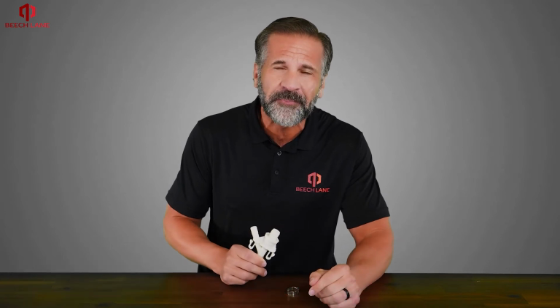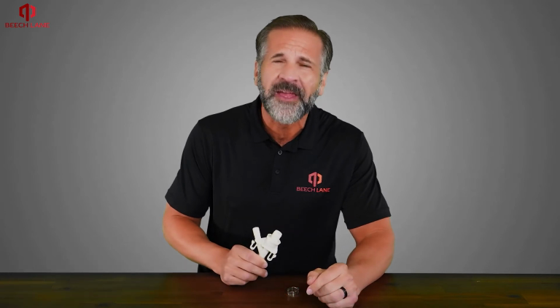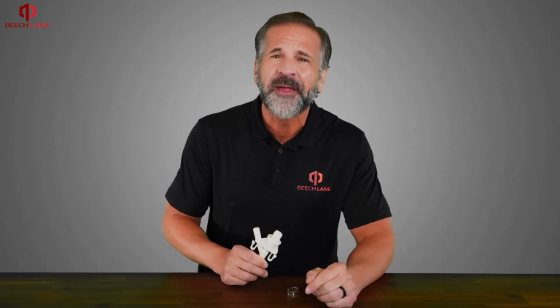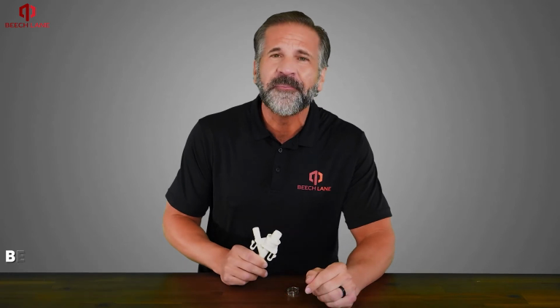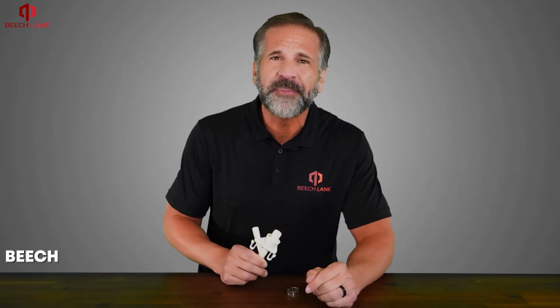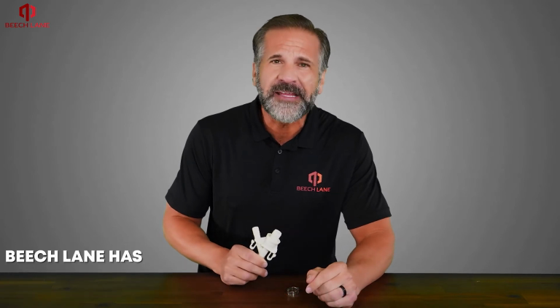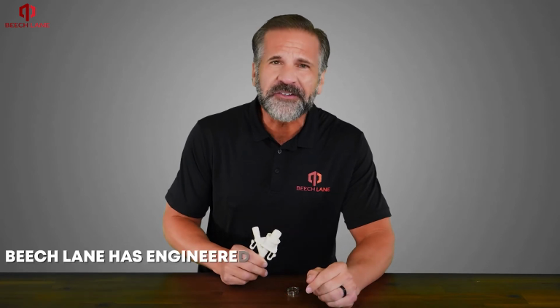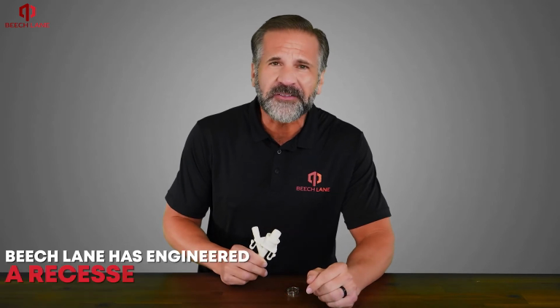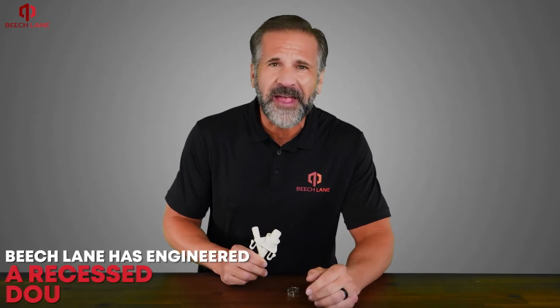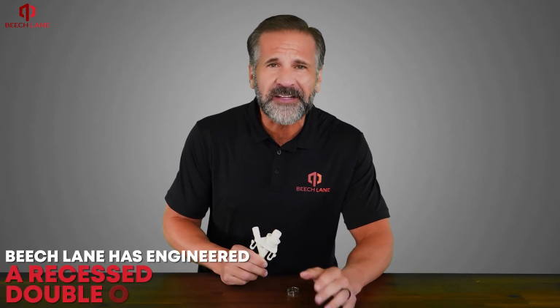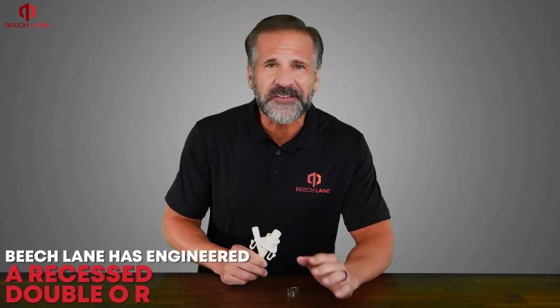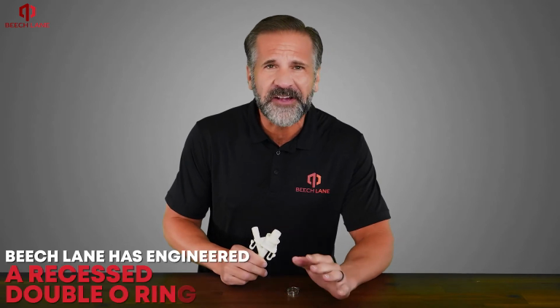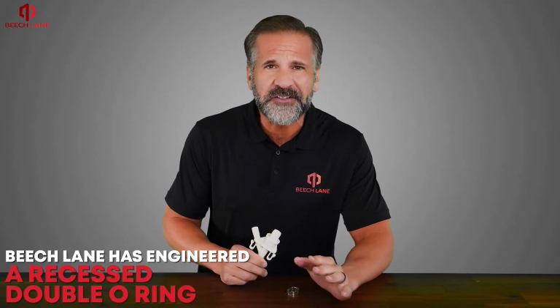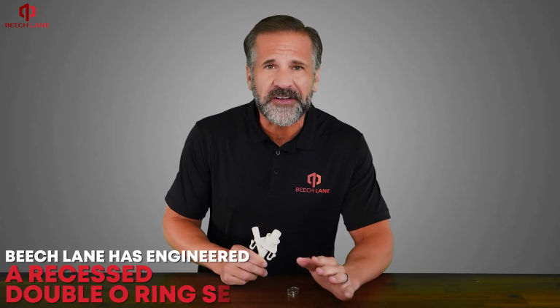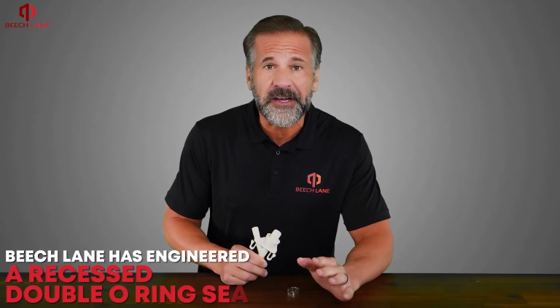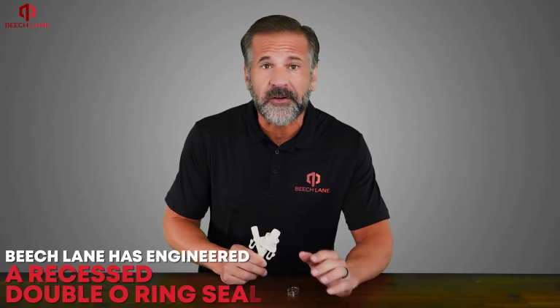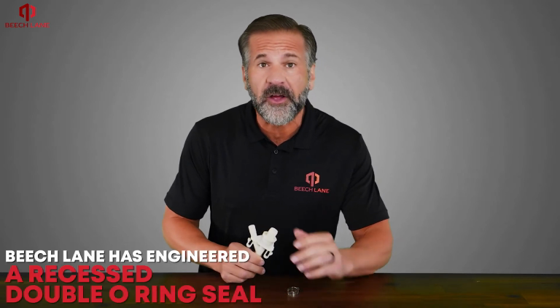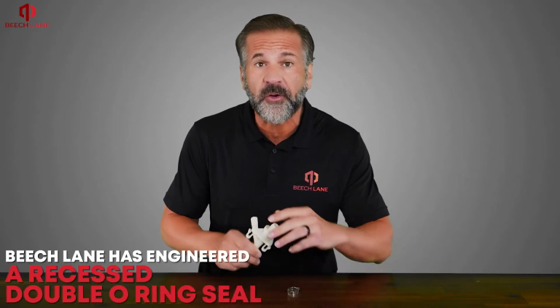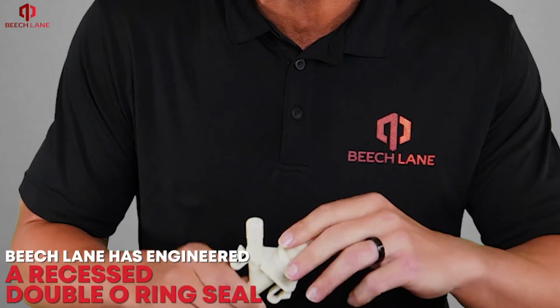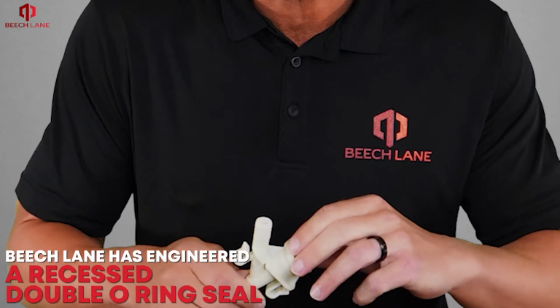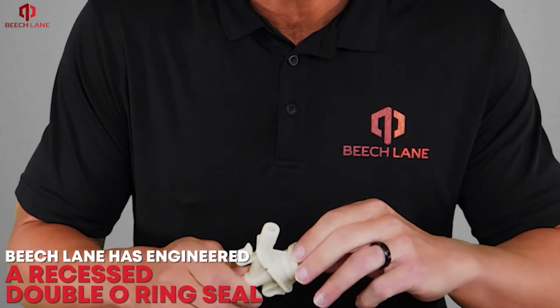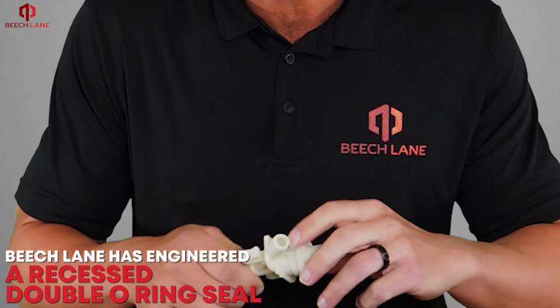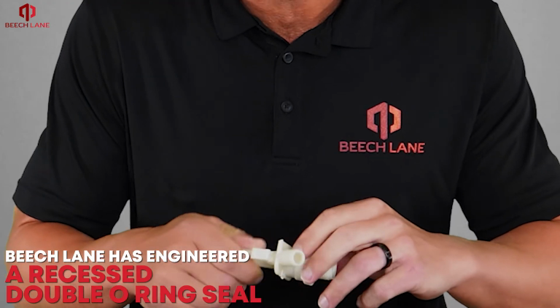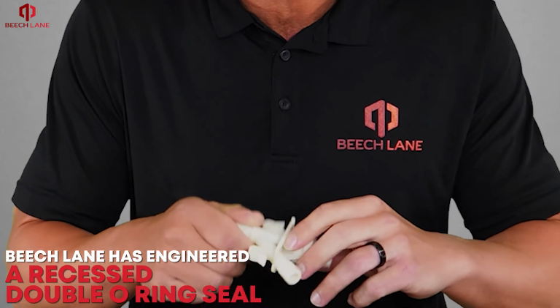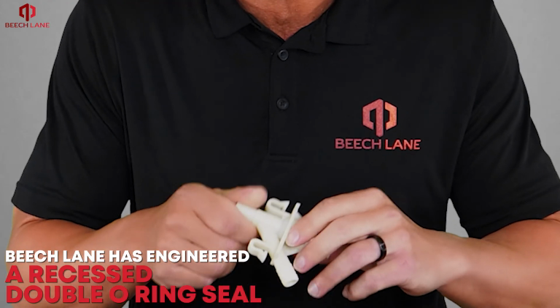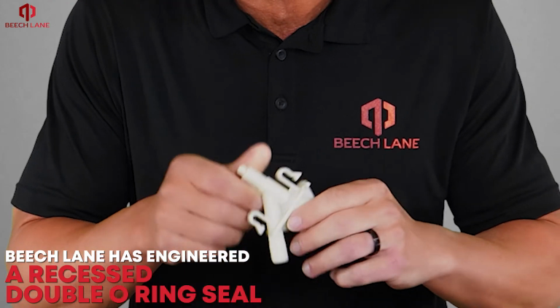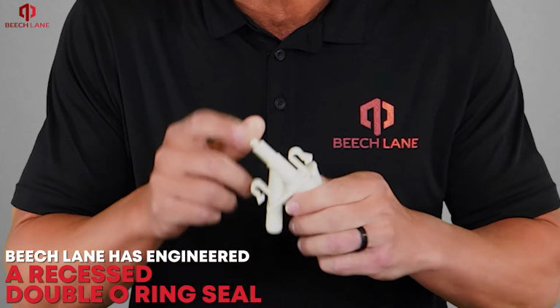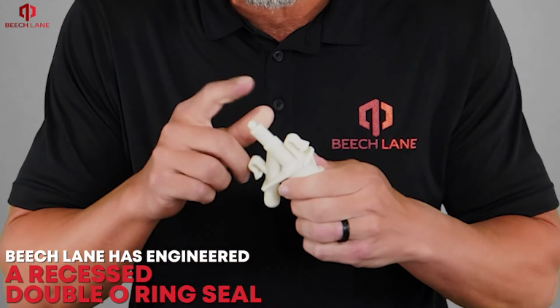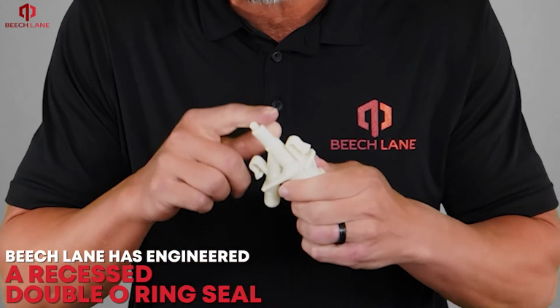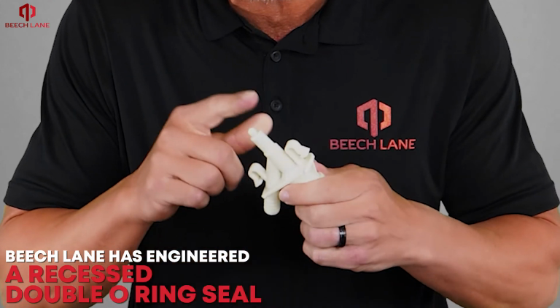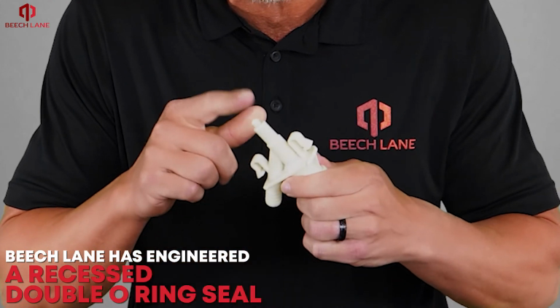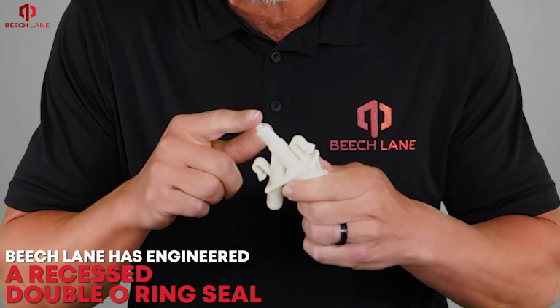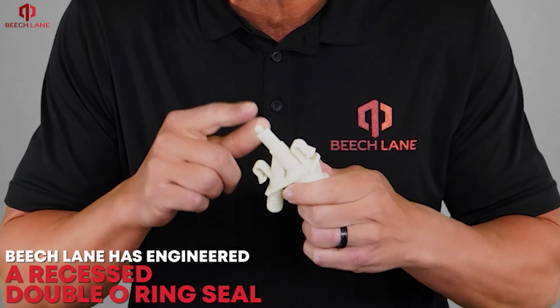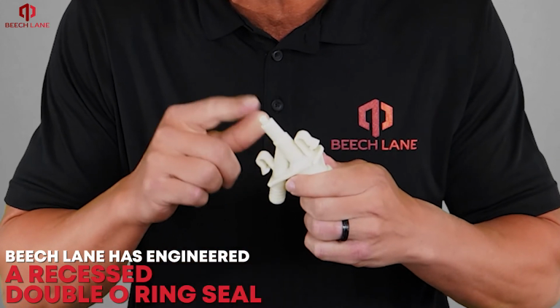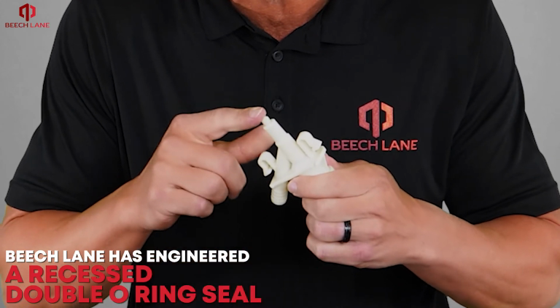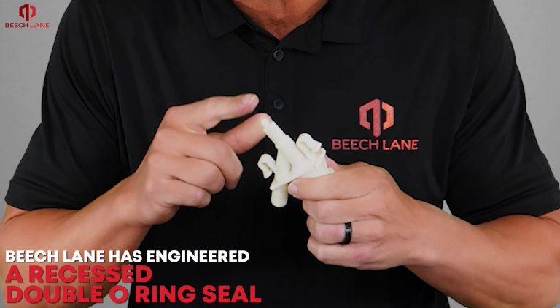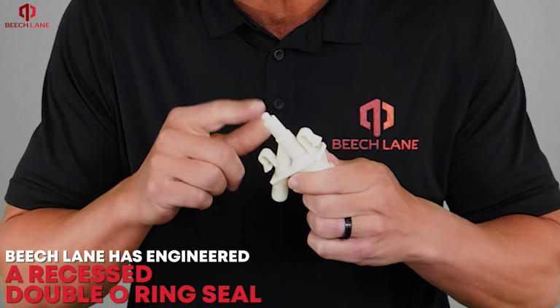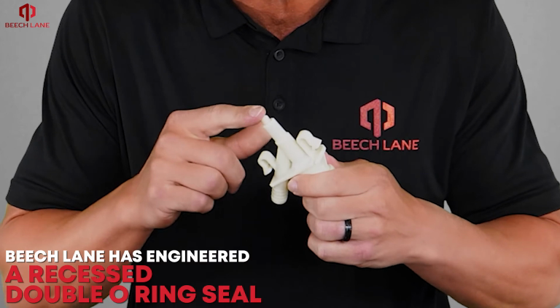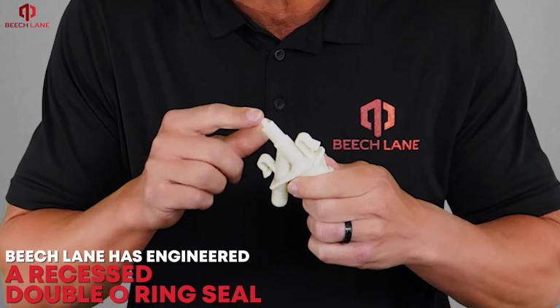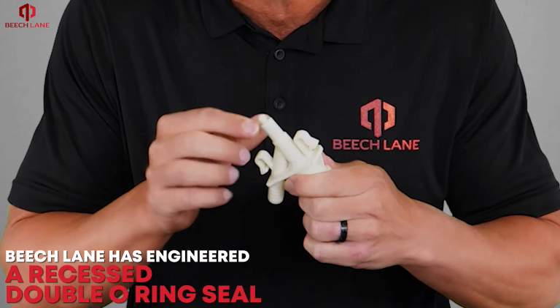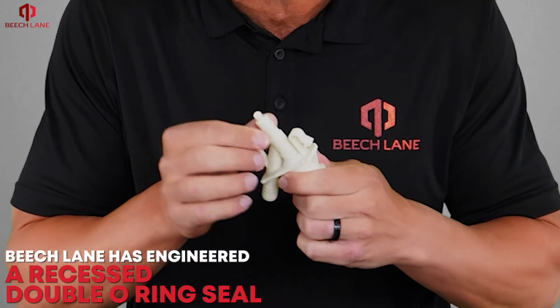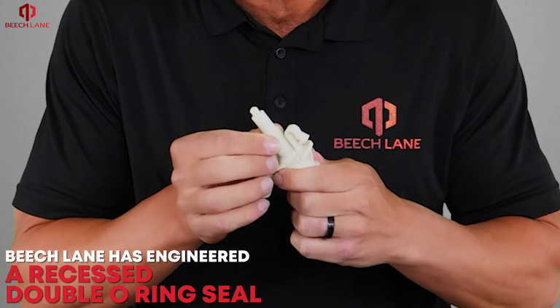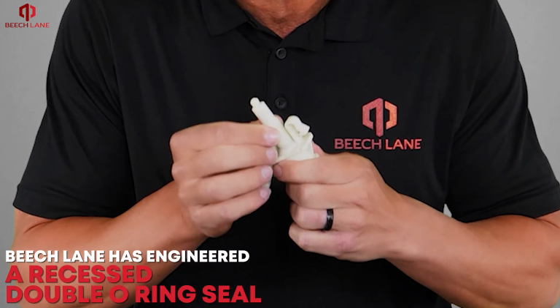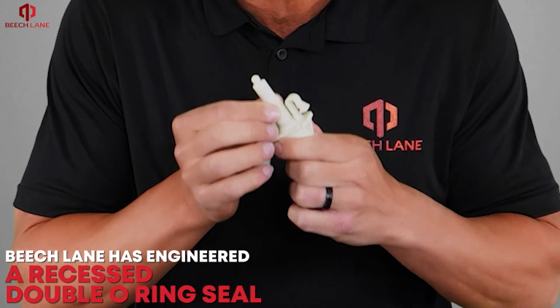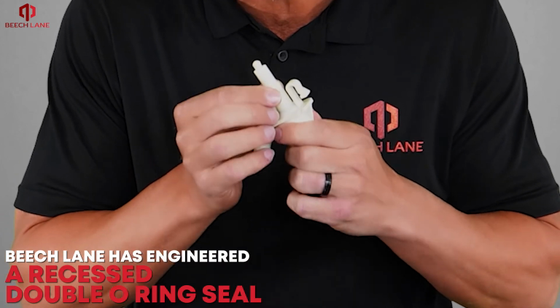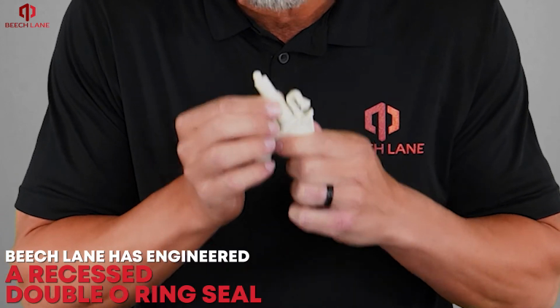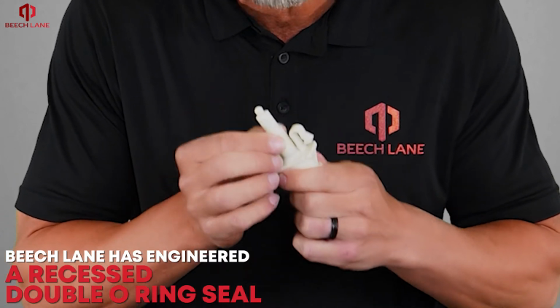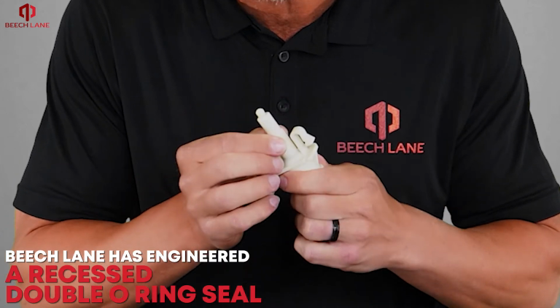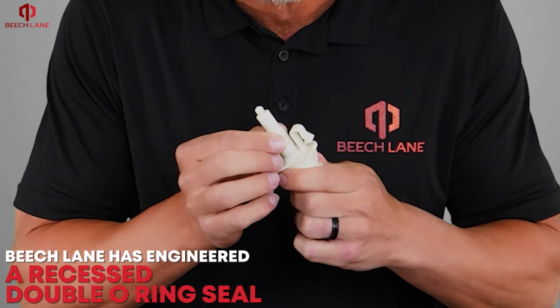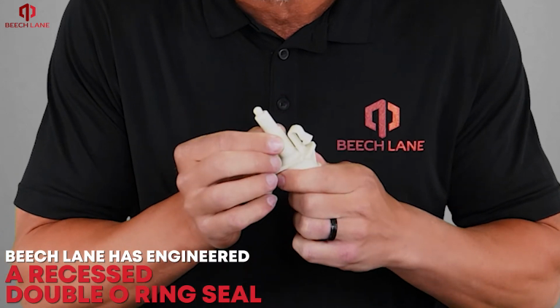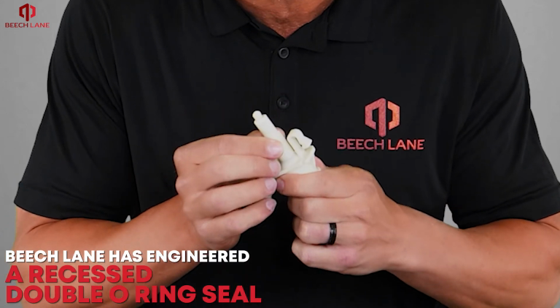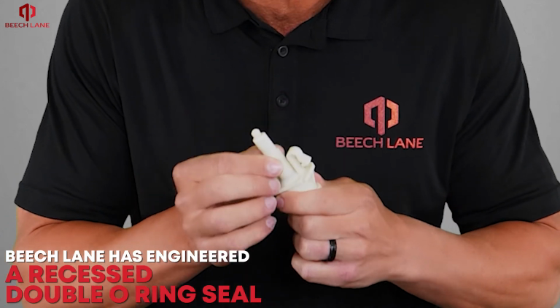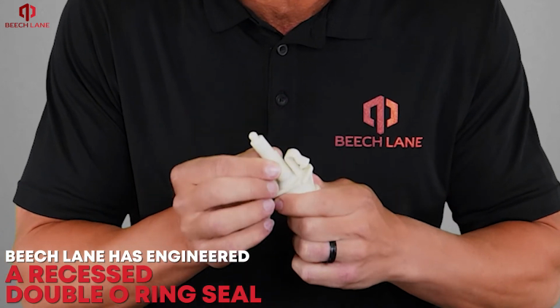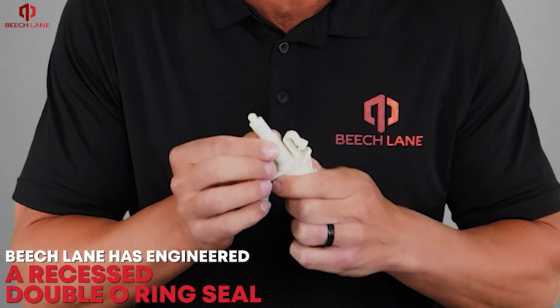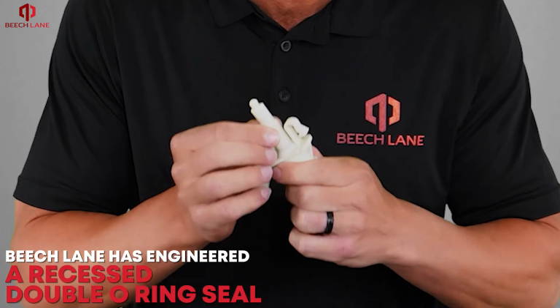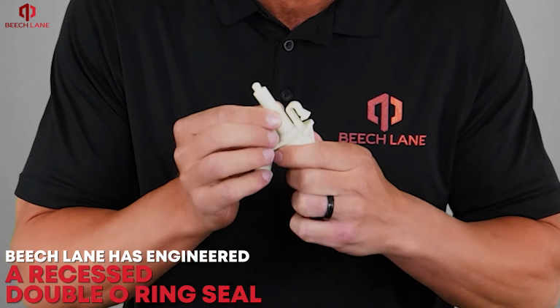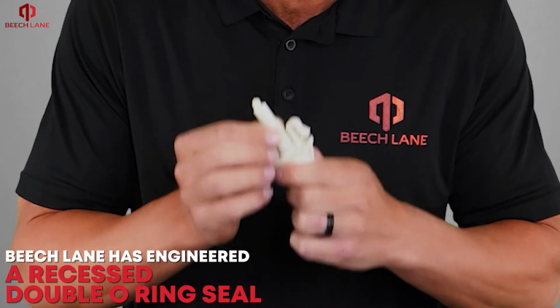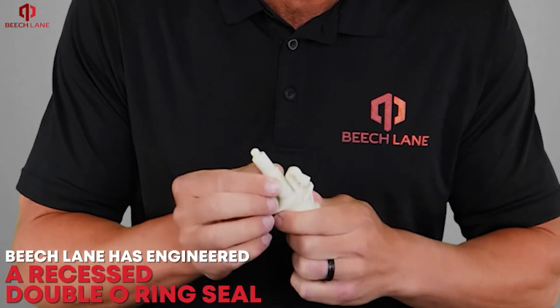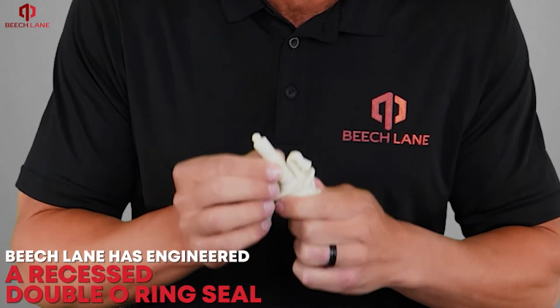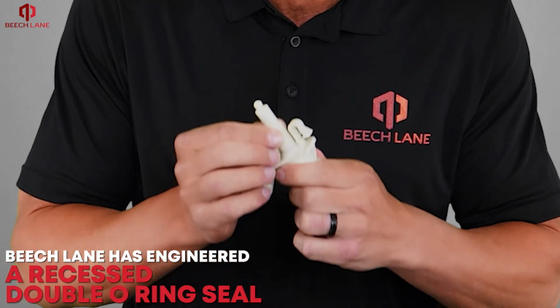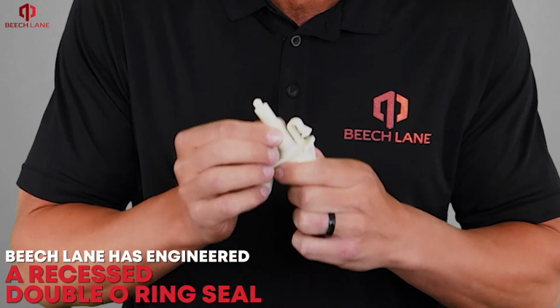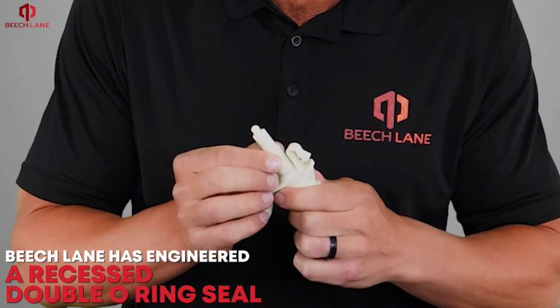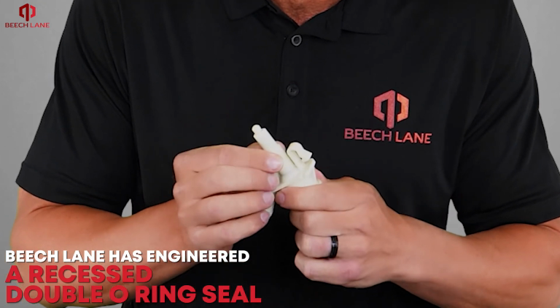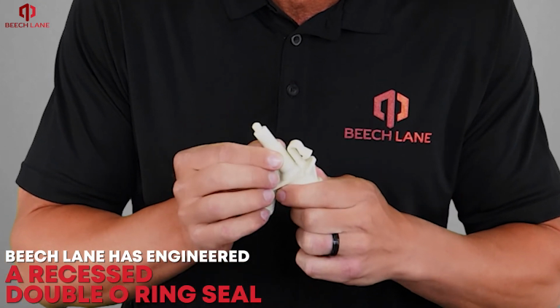Beach Lane has engineered a recessed O-ring seal that safeguards against plunger leaks.